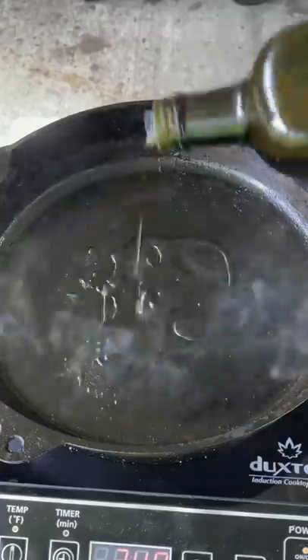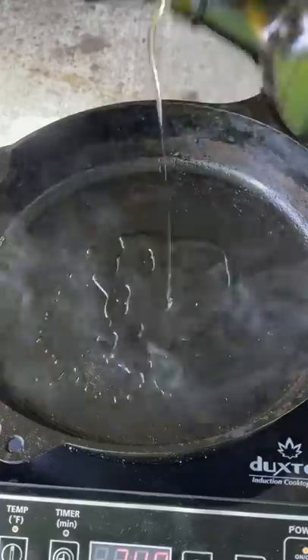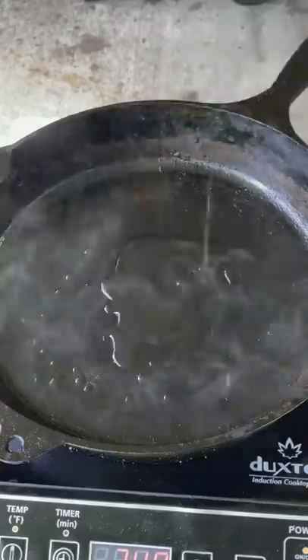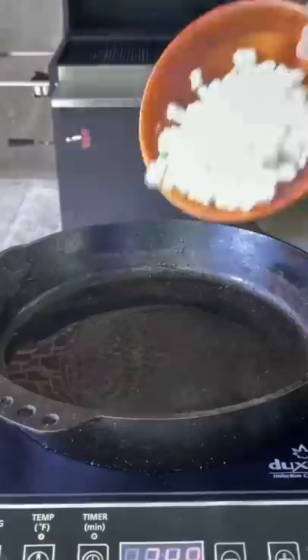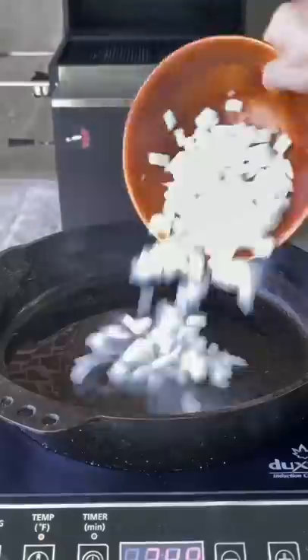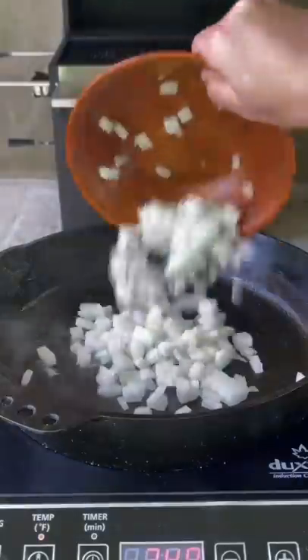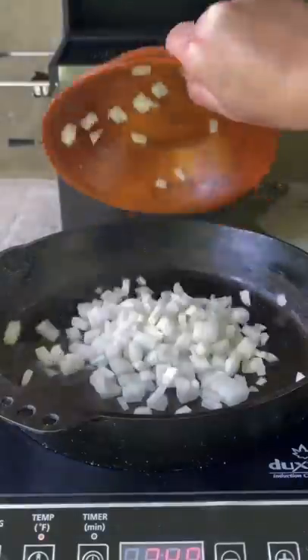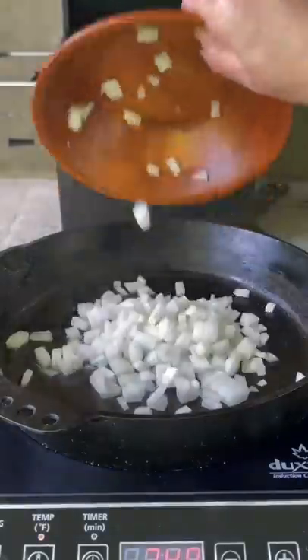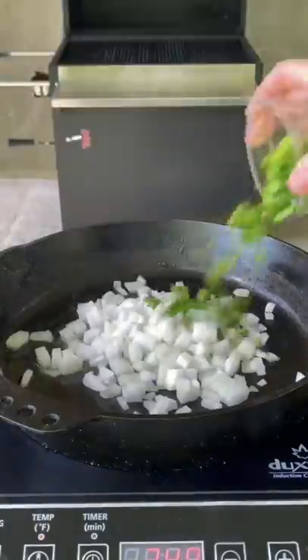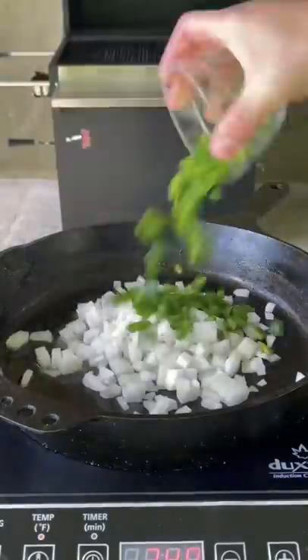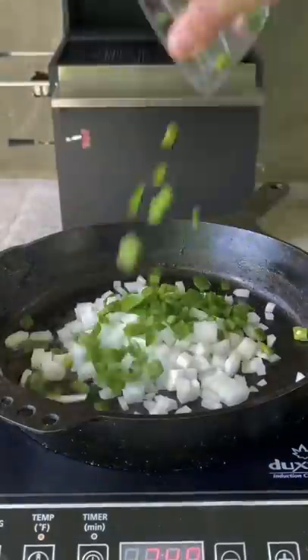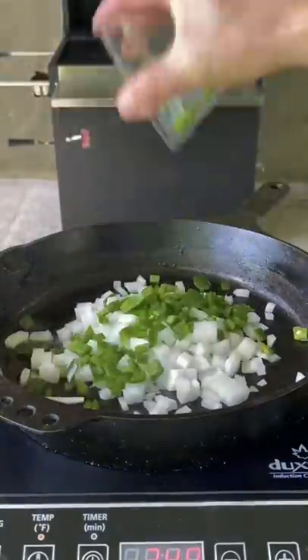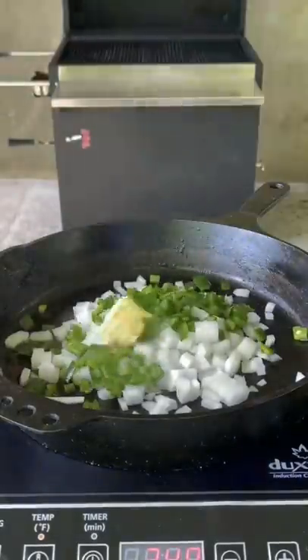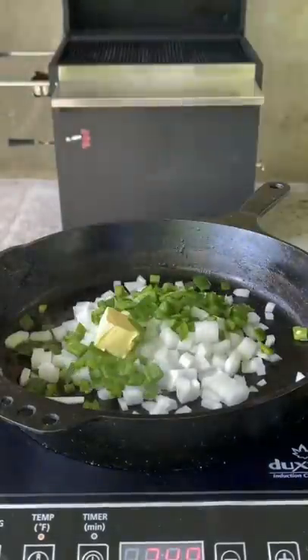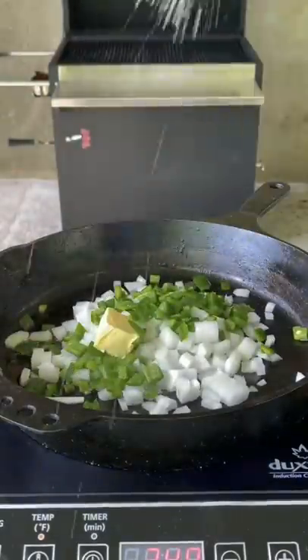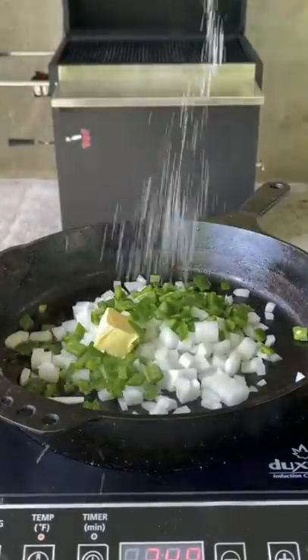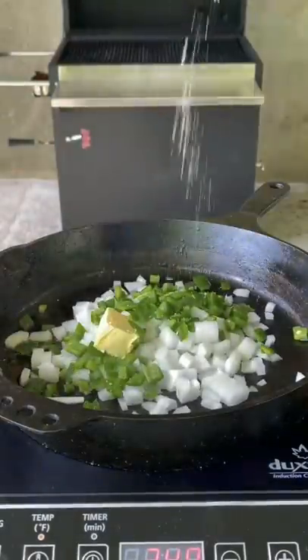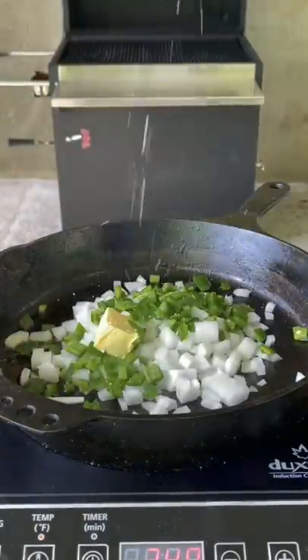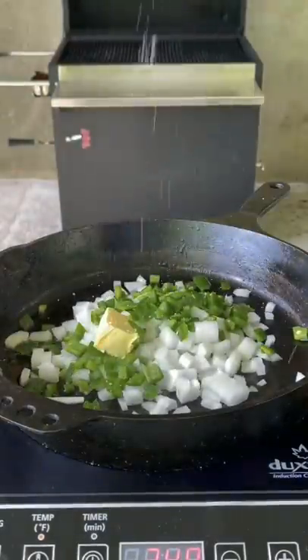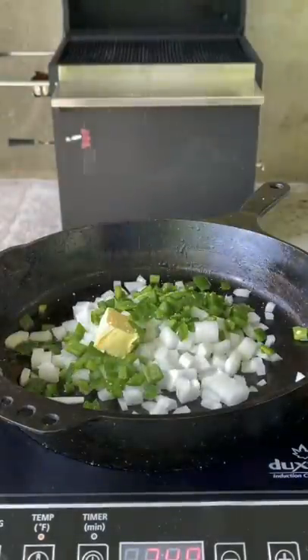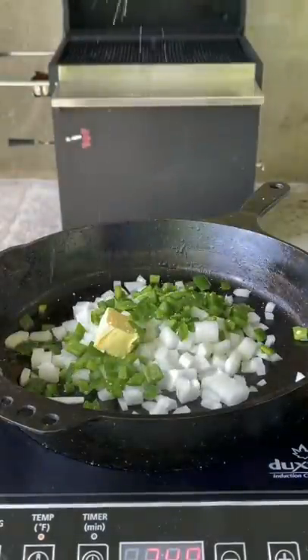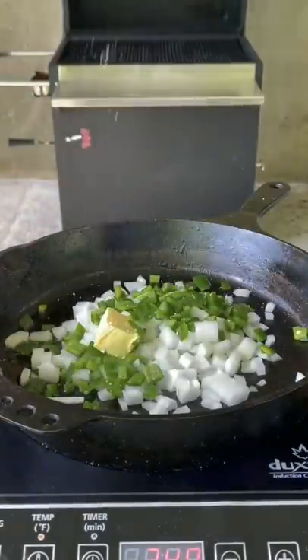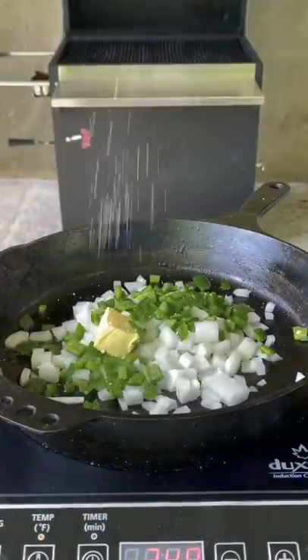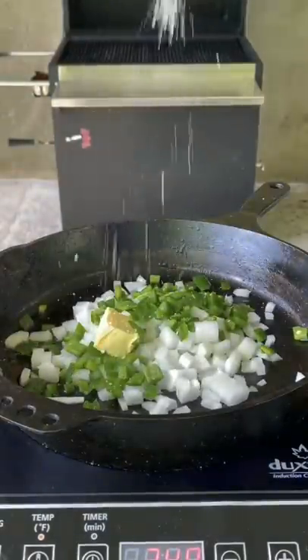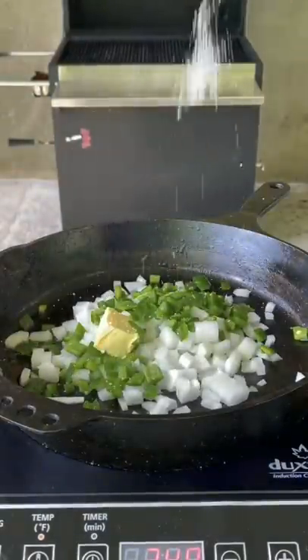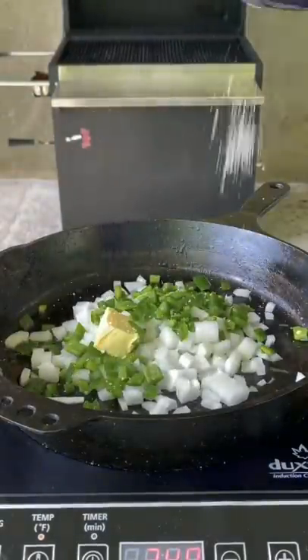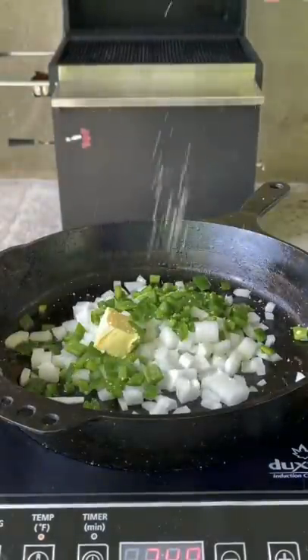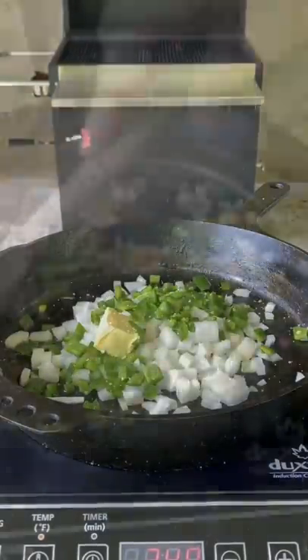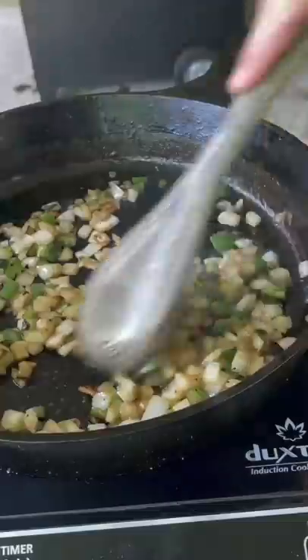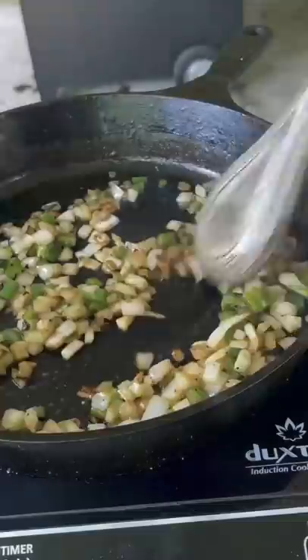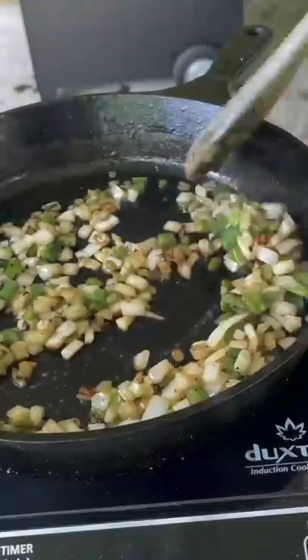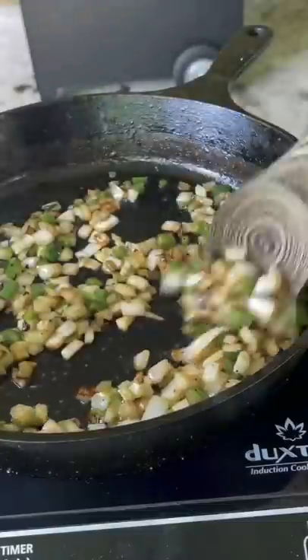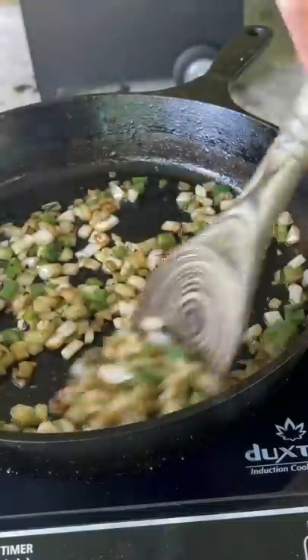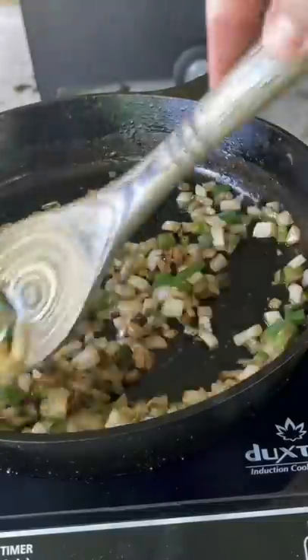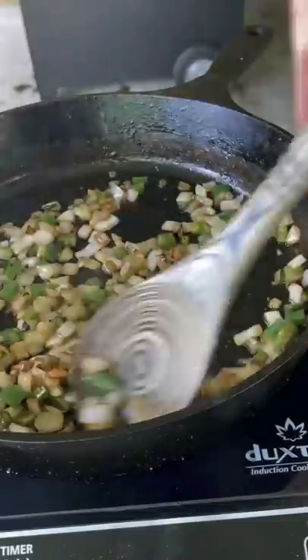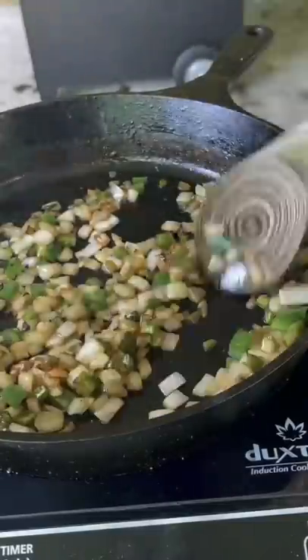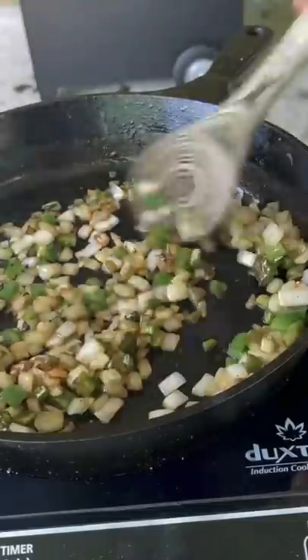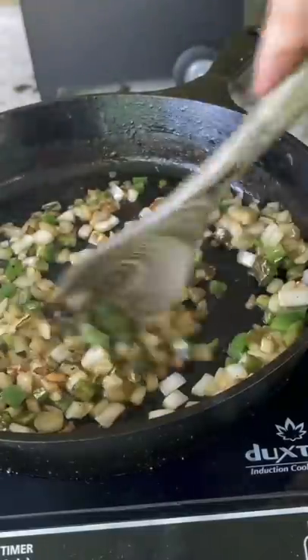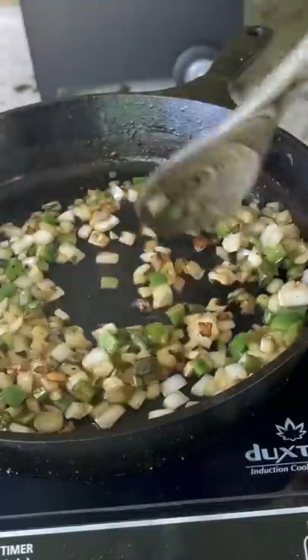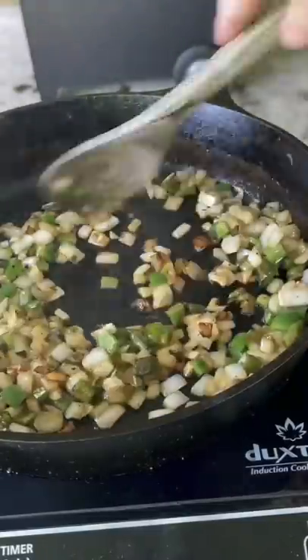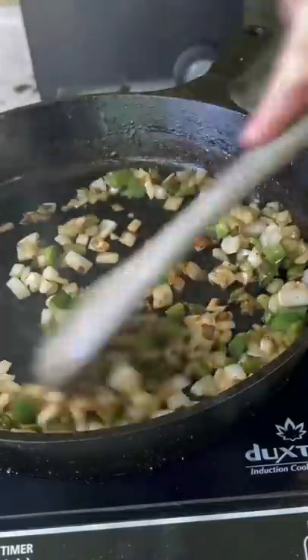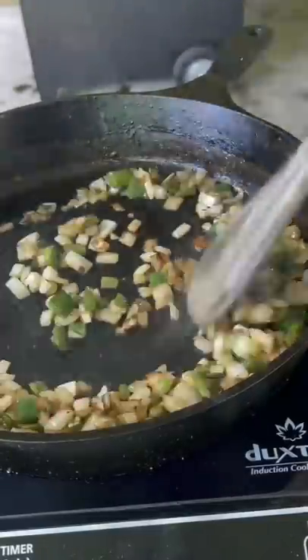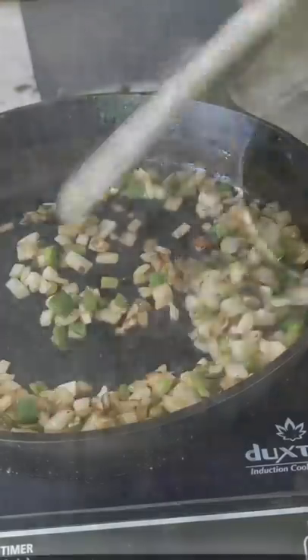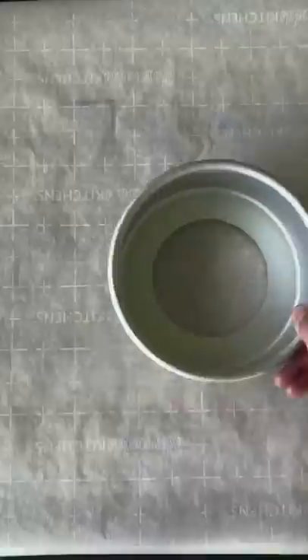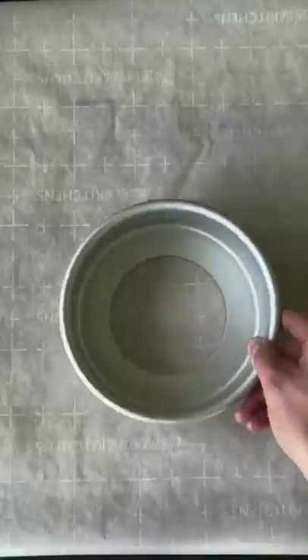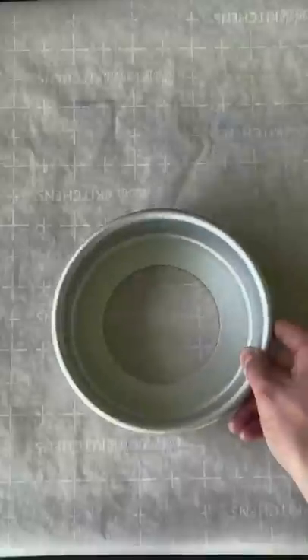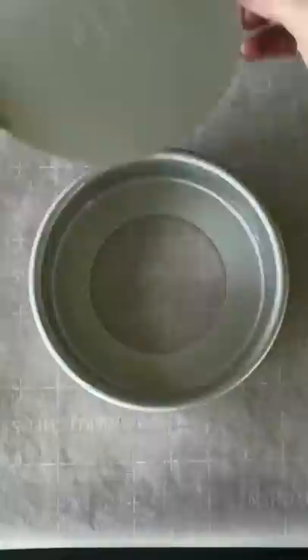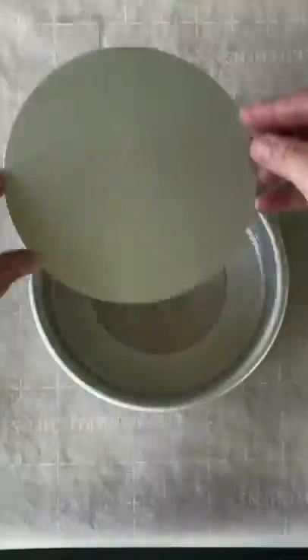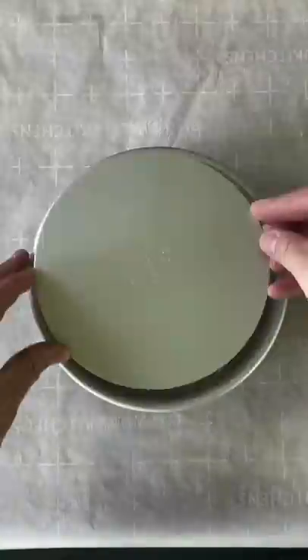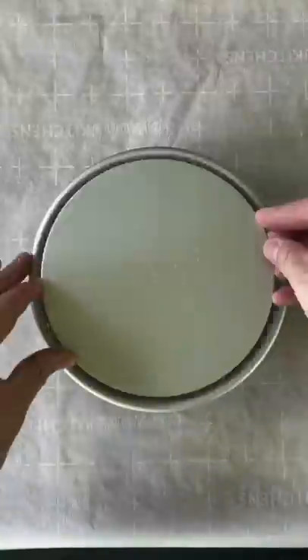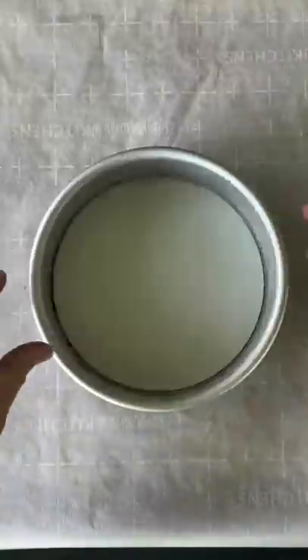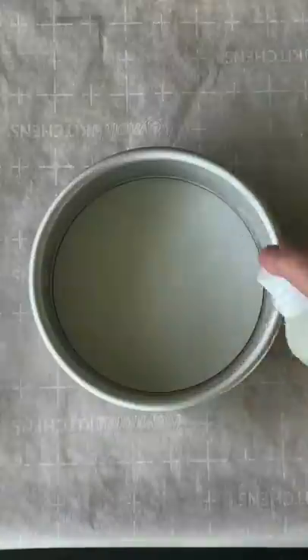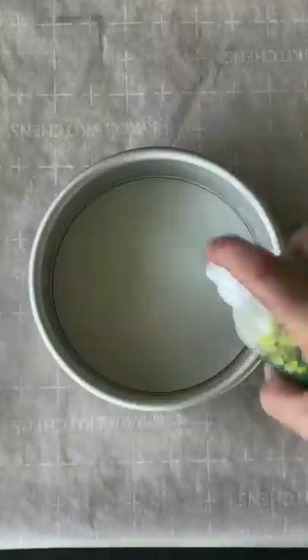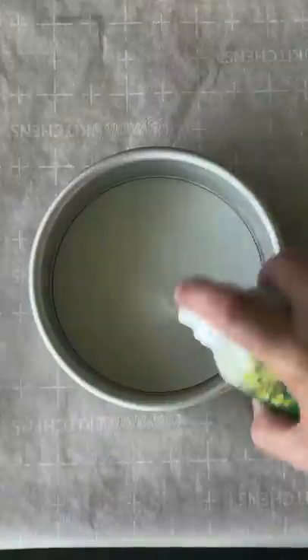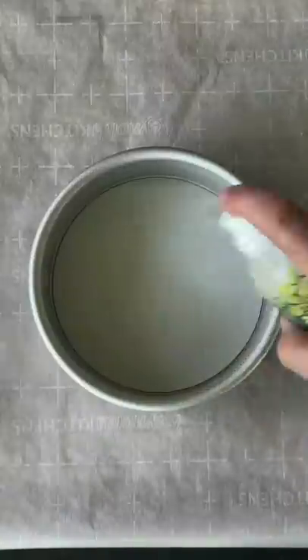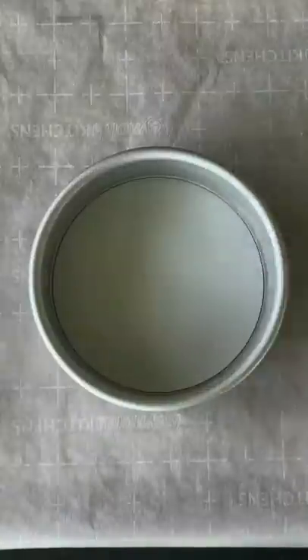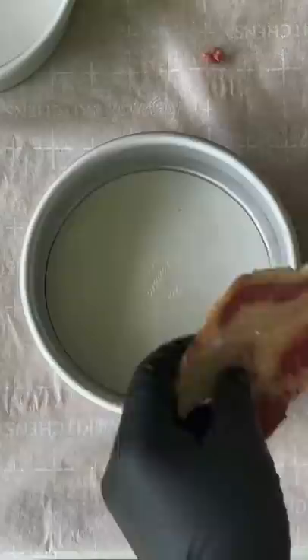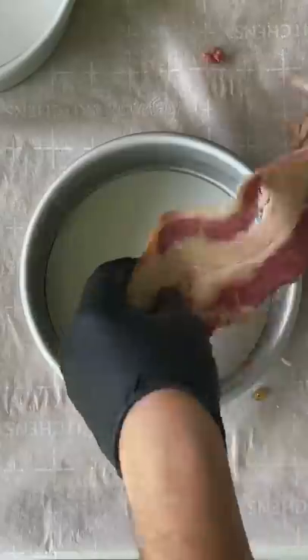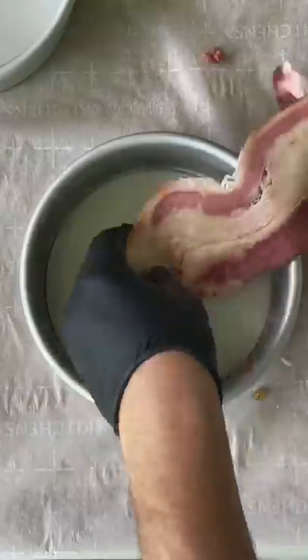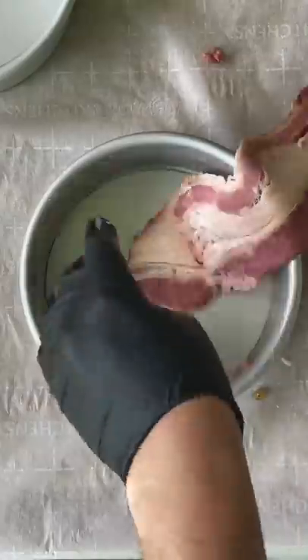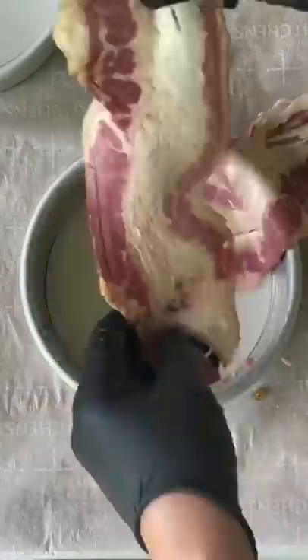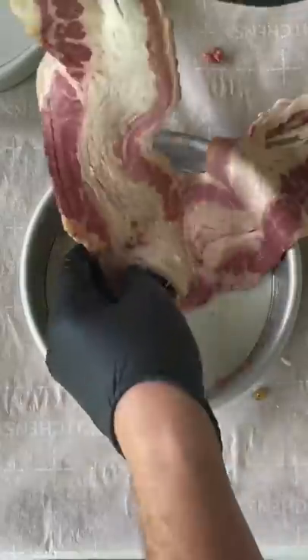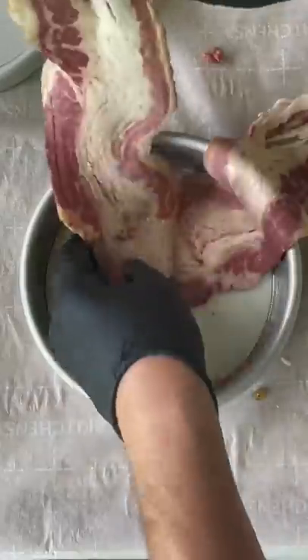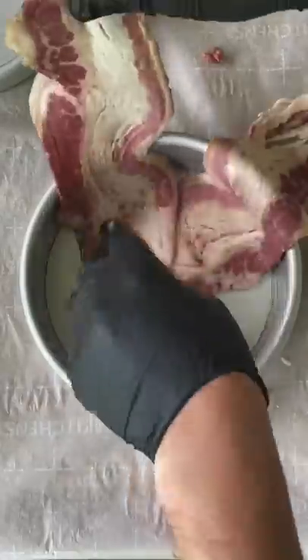Introducing the Boss Burger. Sauté some onion and jalapeño with some butter and salt. Place those sautéed veggies on the side.